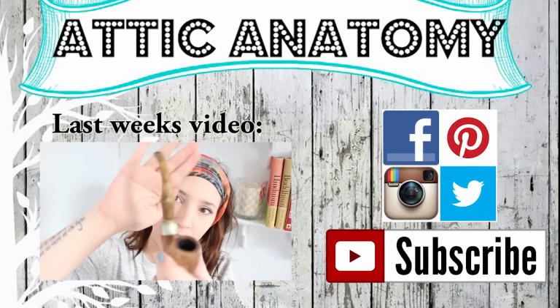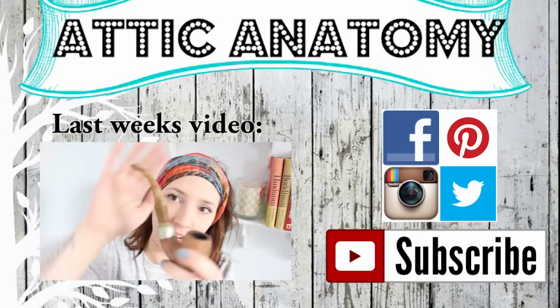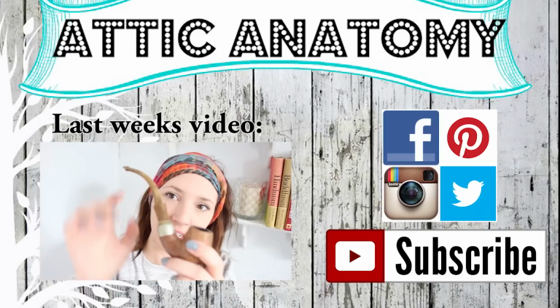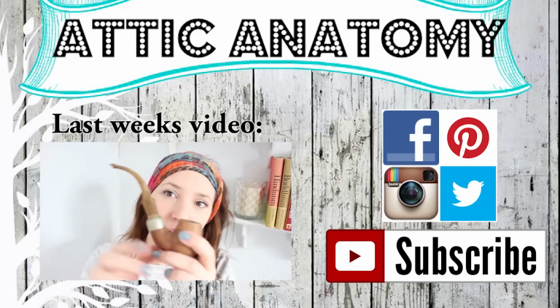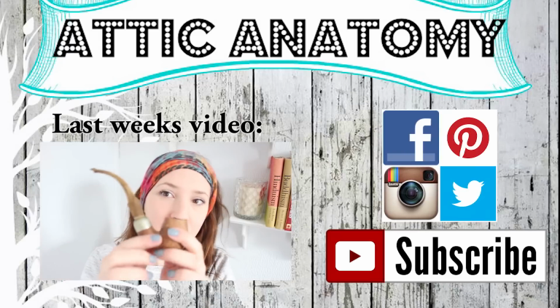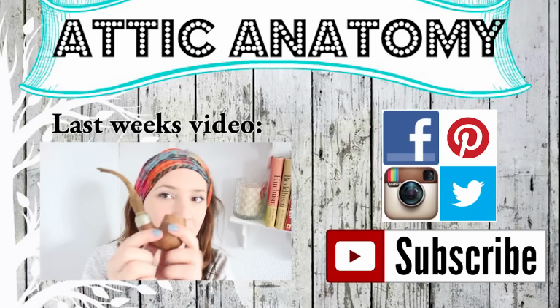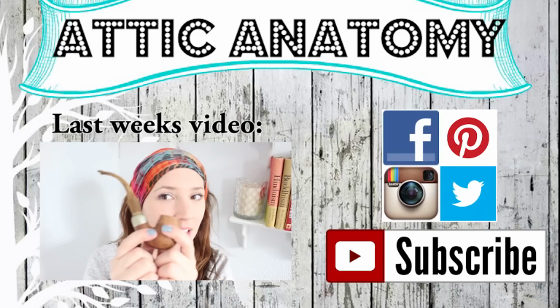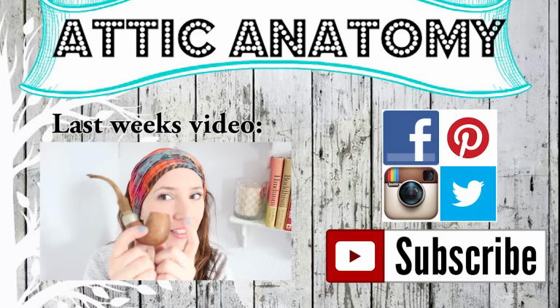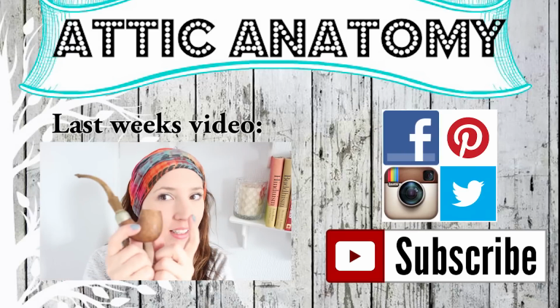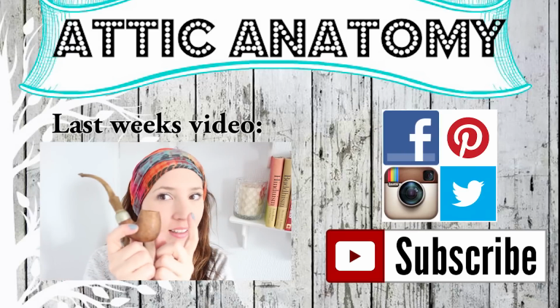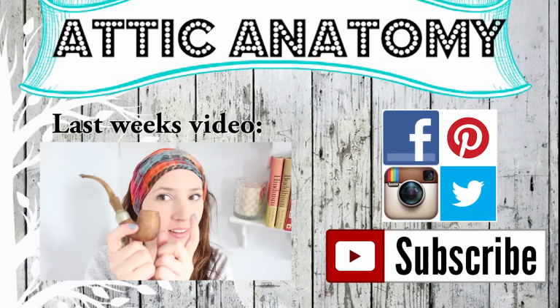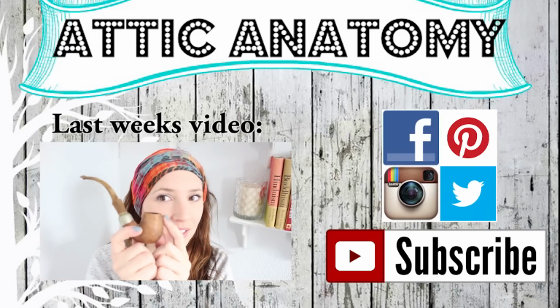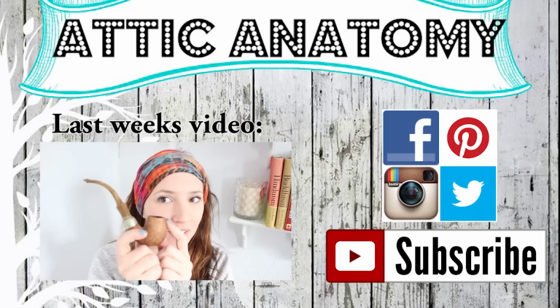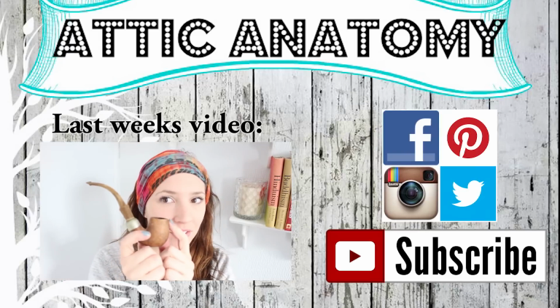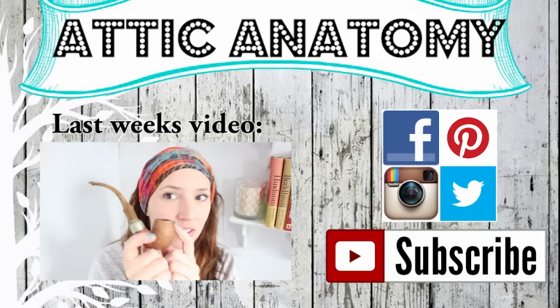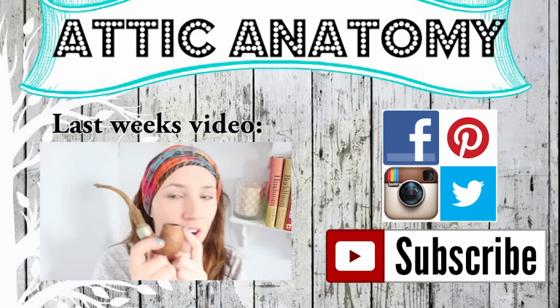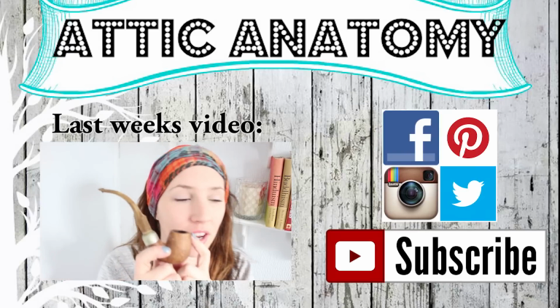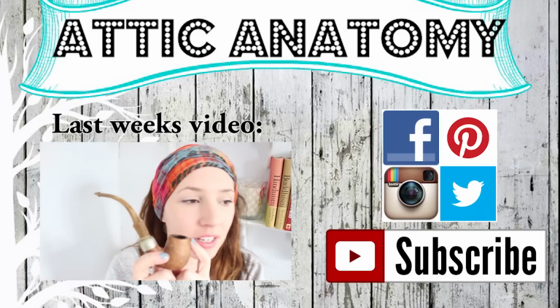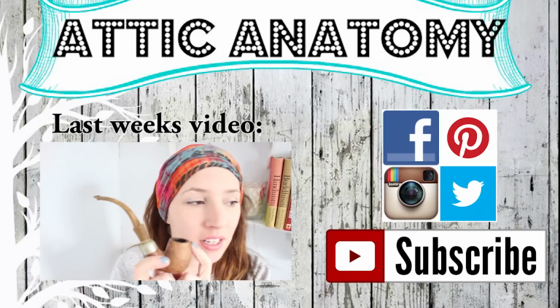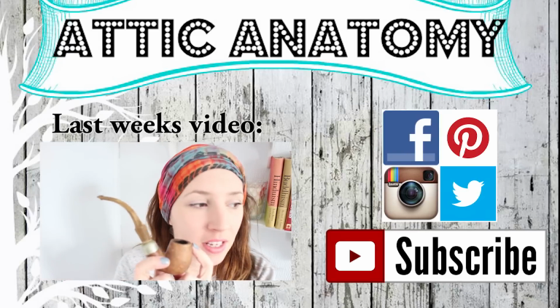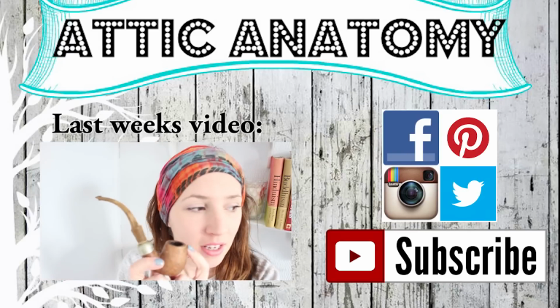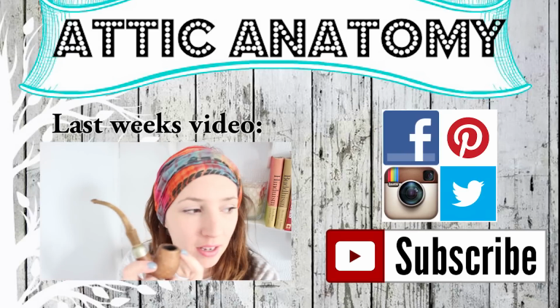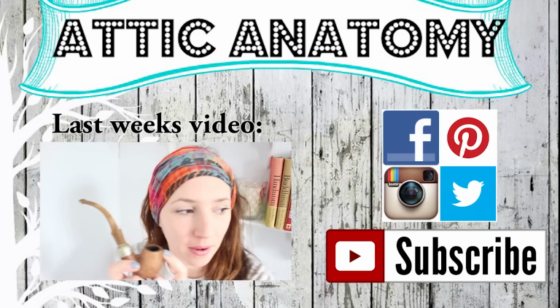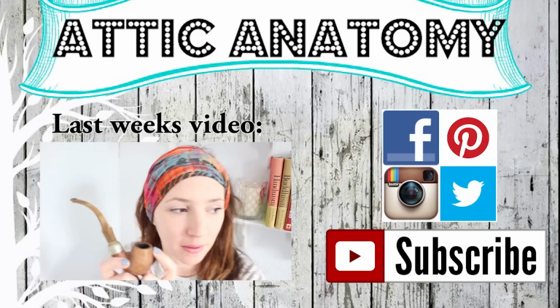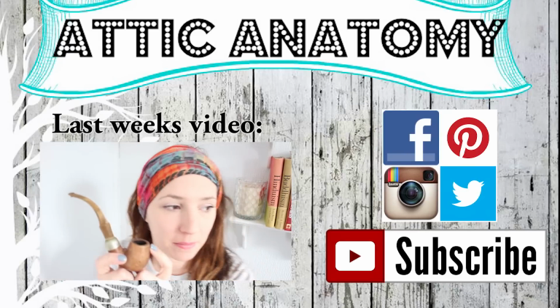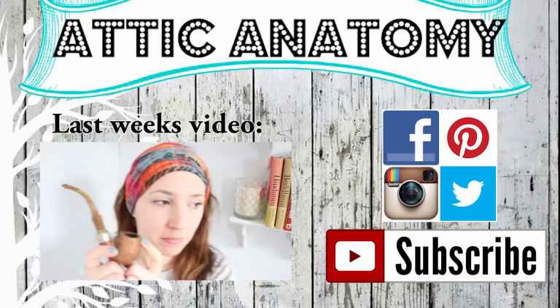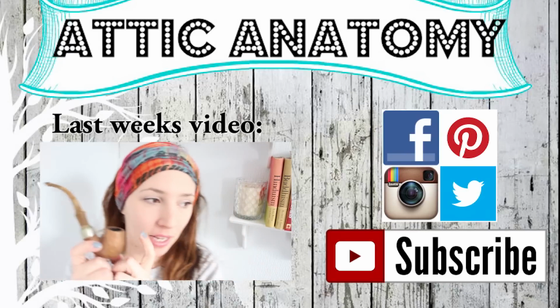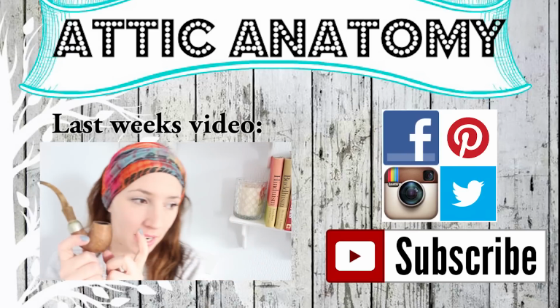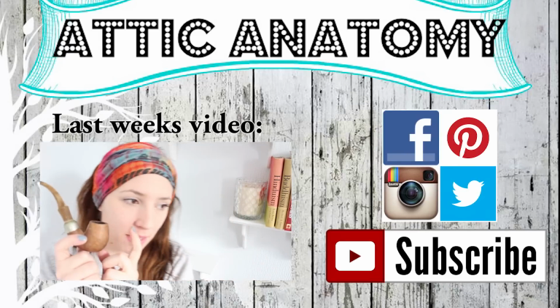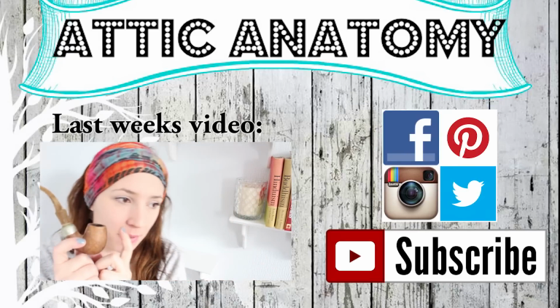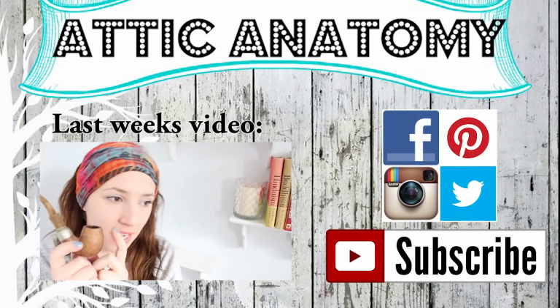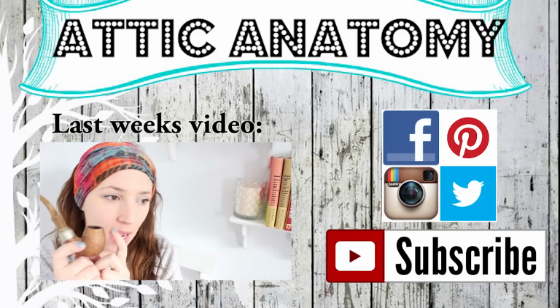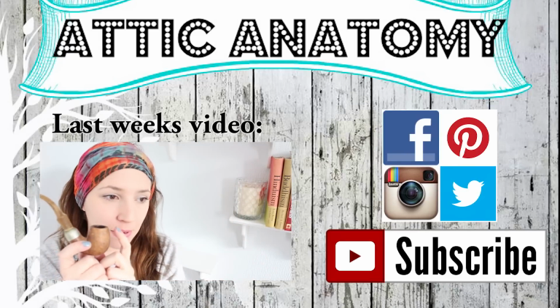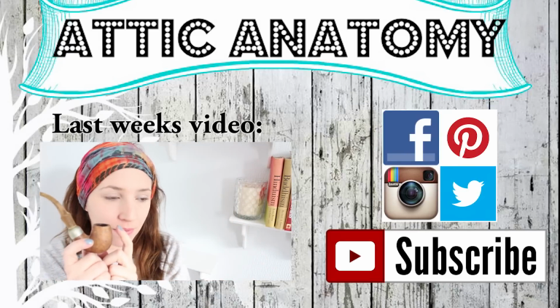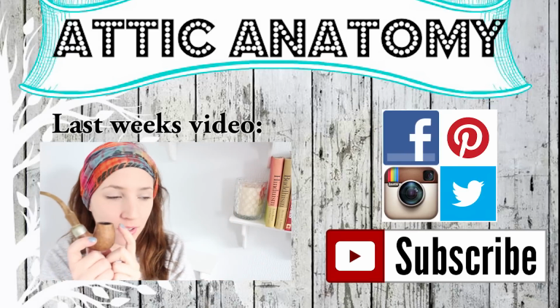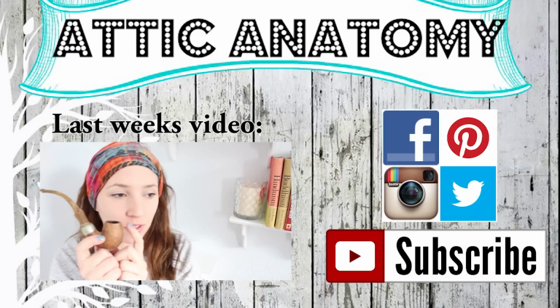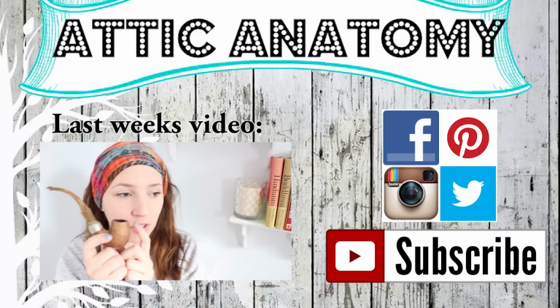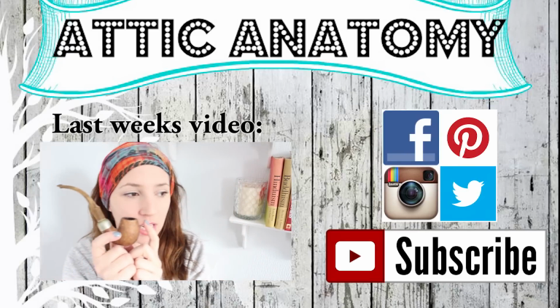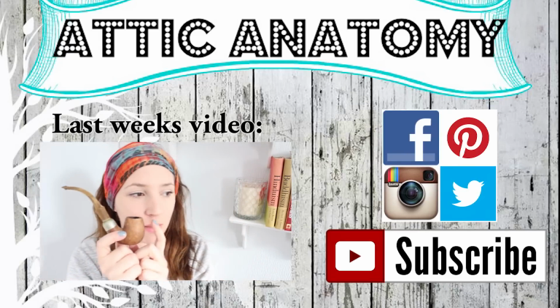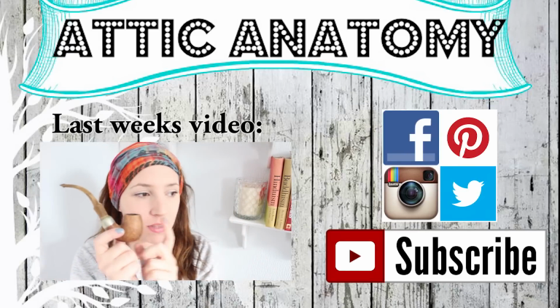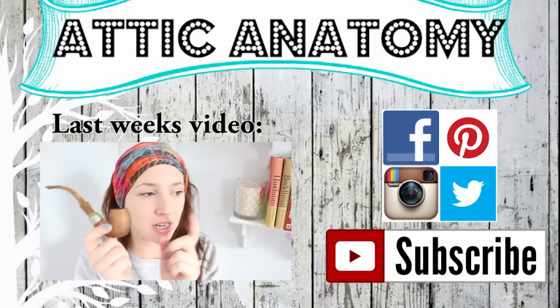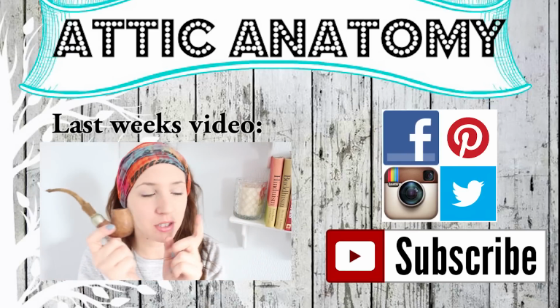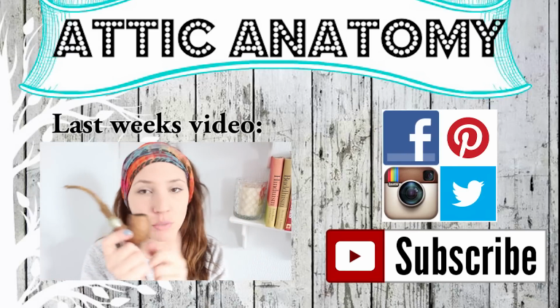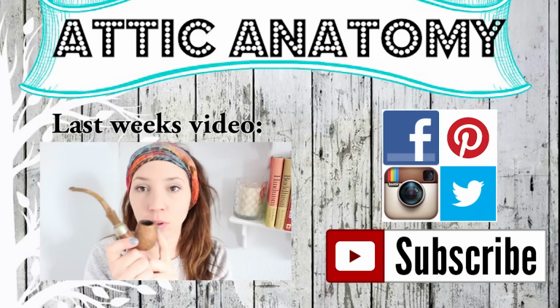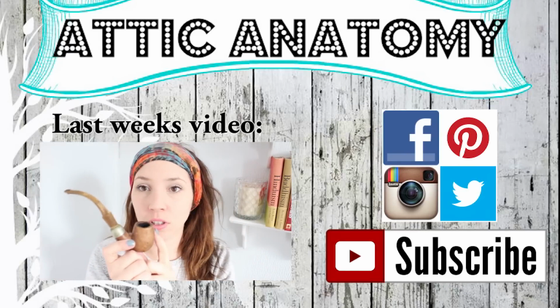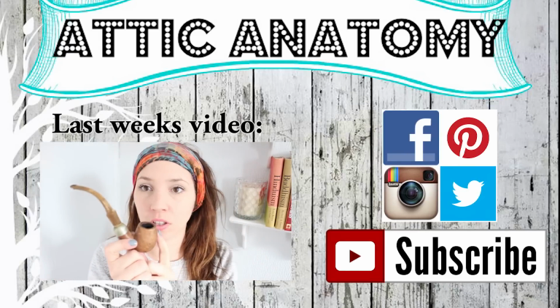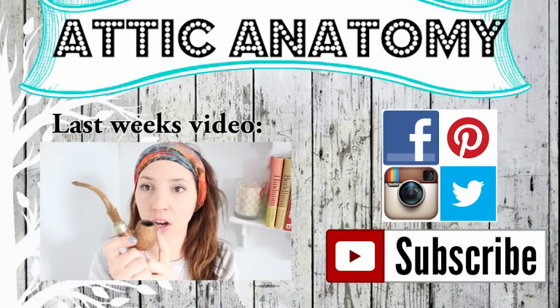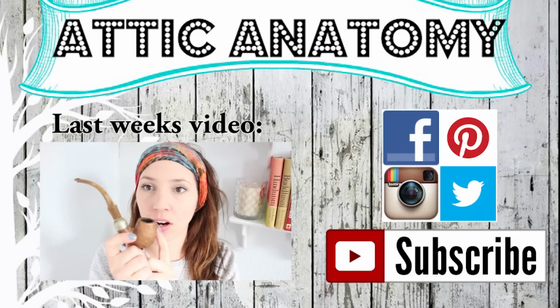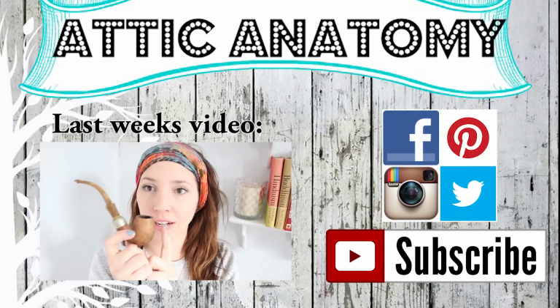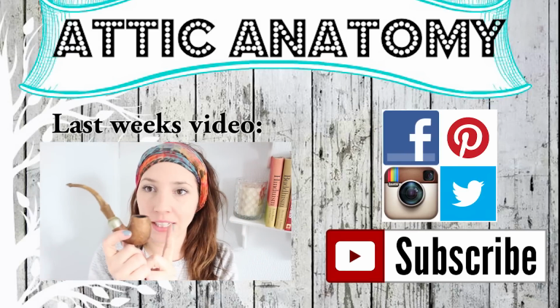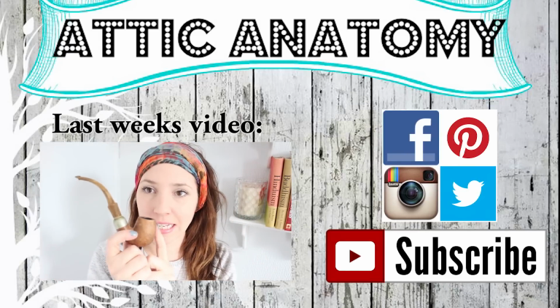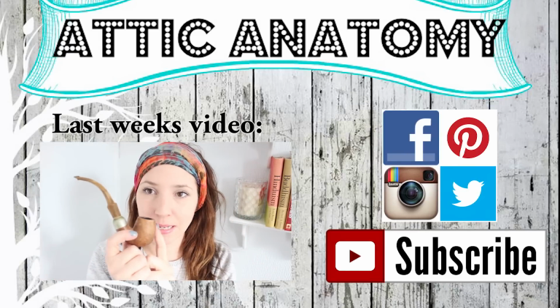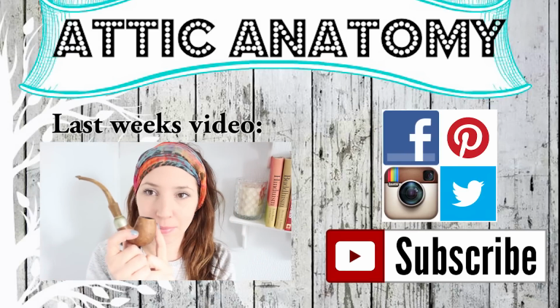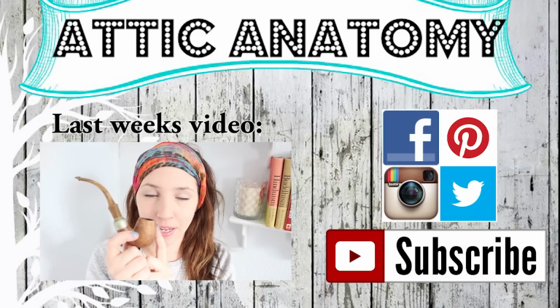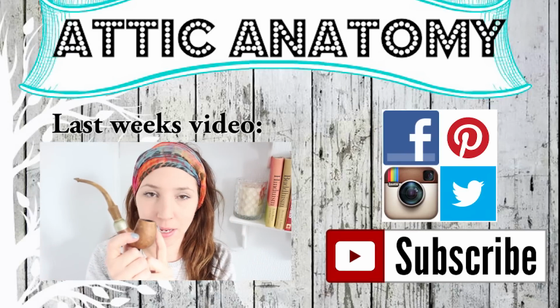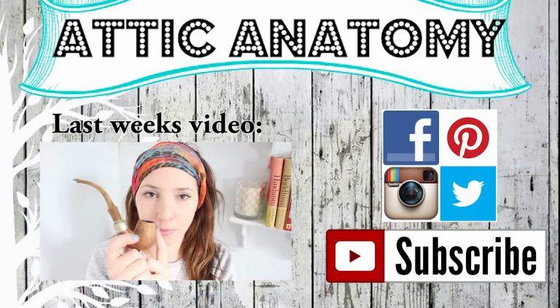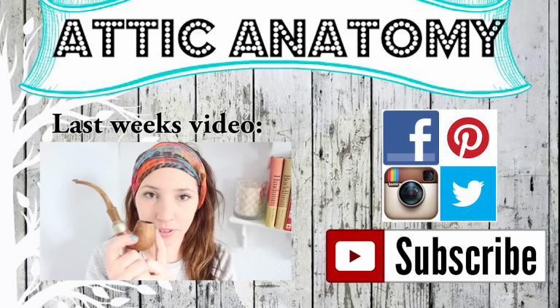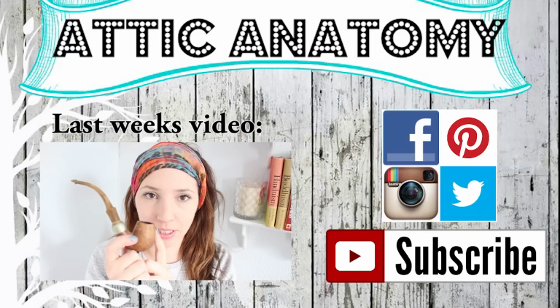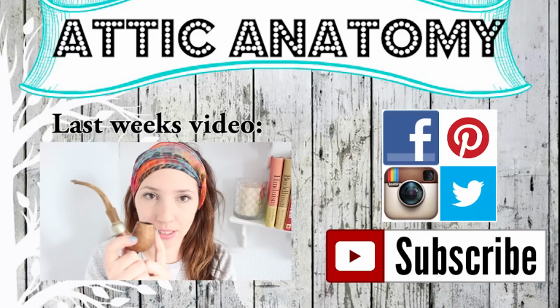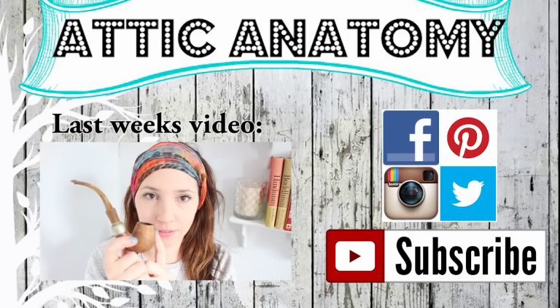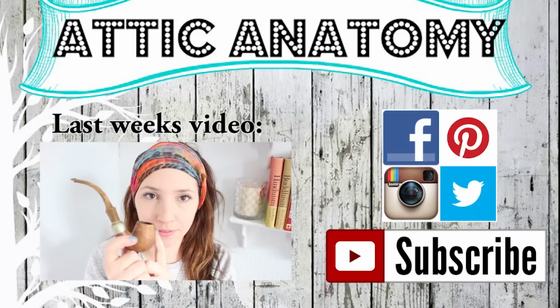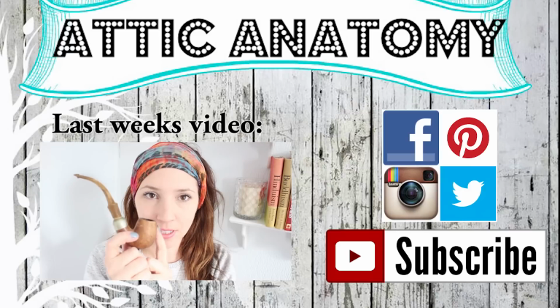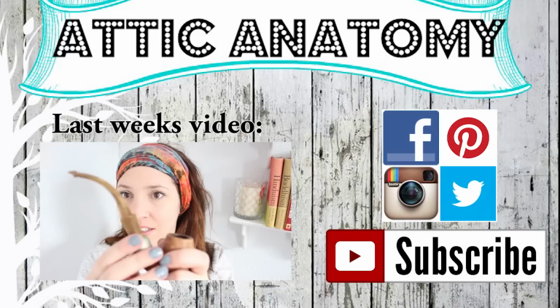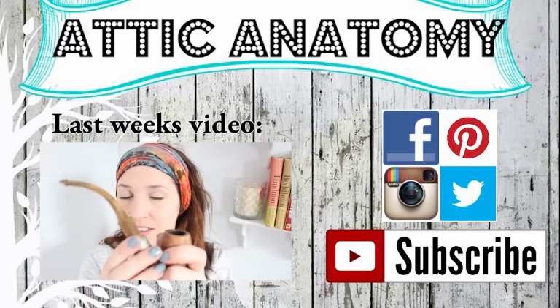Give this video a thumbs up if you'd like to see more. Subscribe, like us on Facebook, Pinterest, Instagram, and Twitter. This is last week's video and I'll see you guys next time.